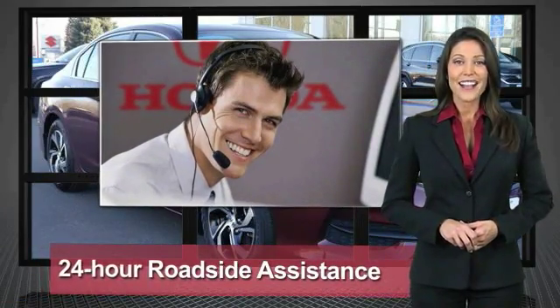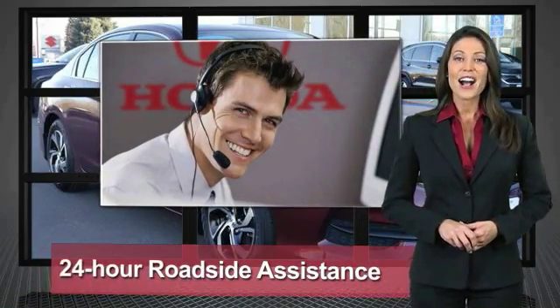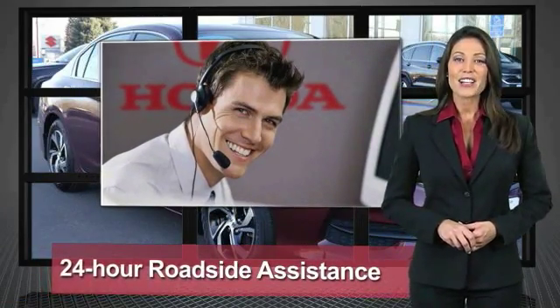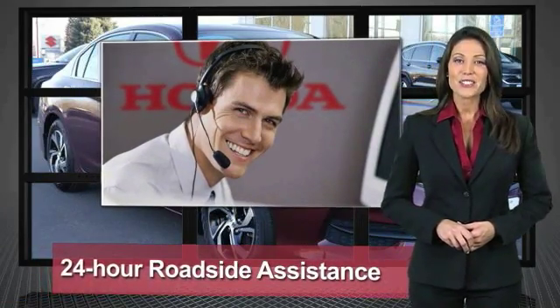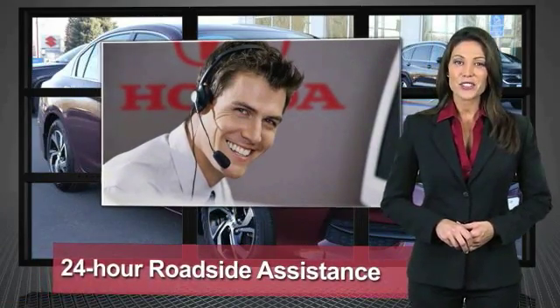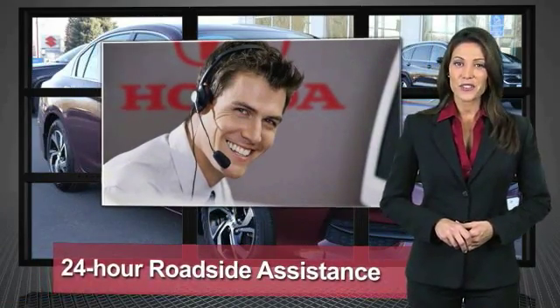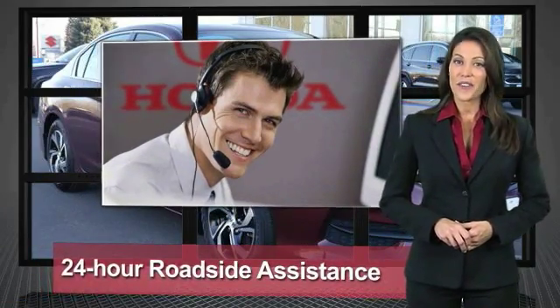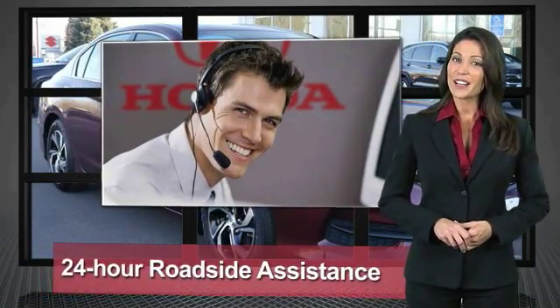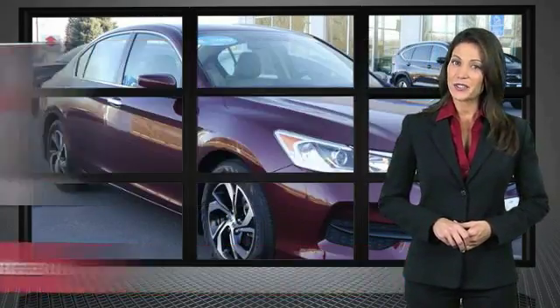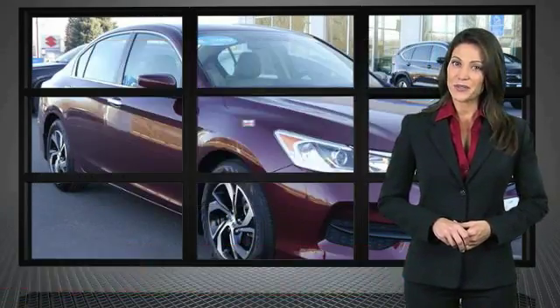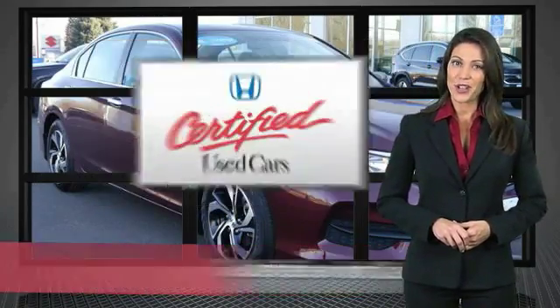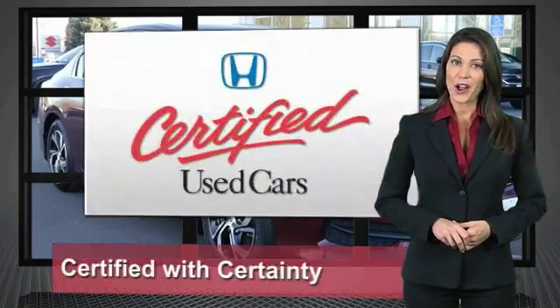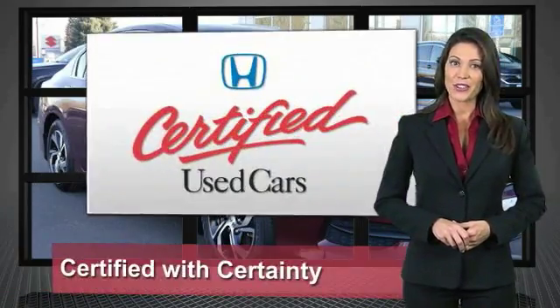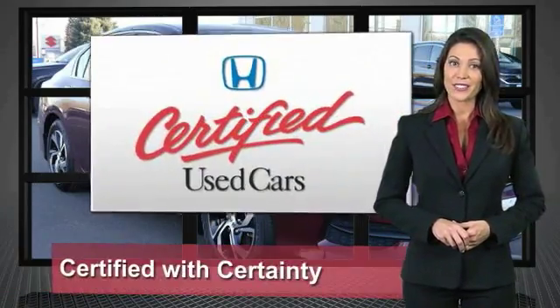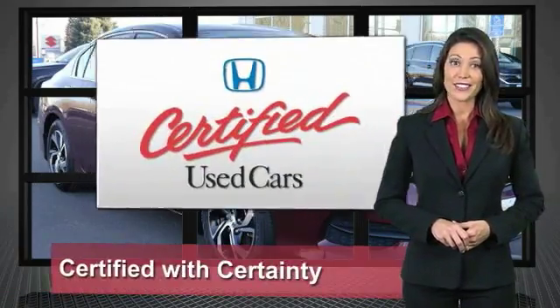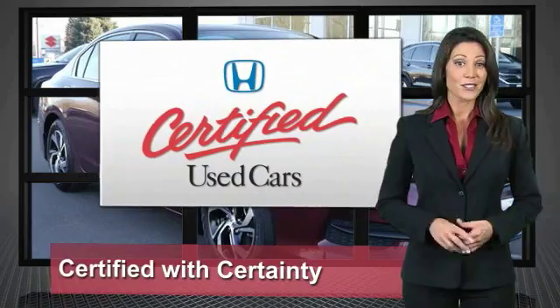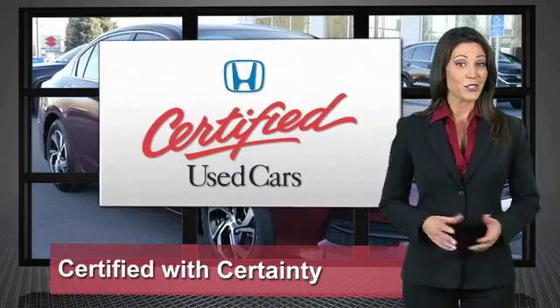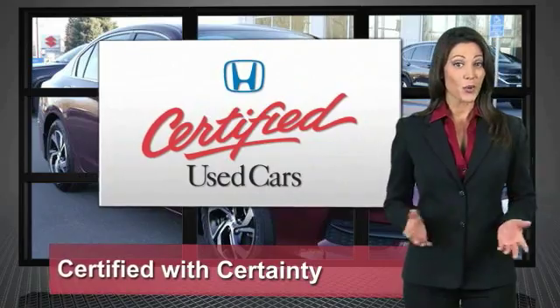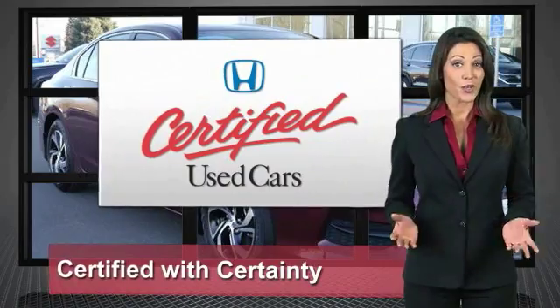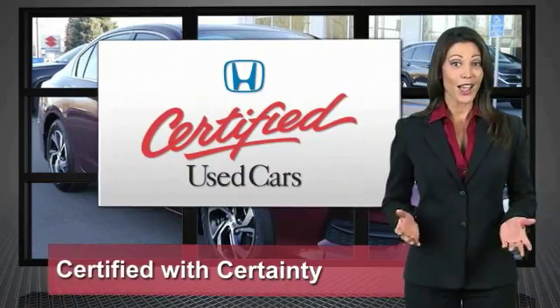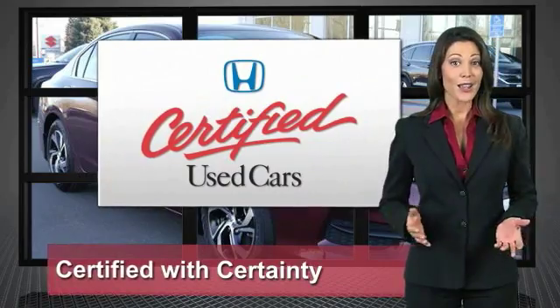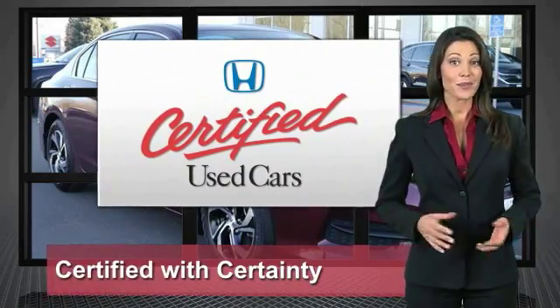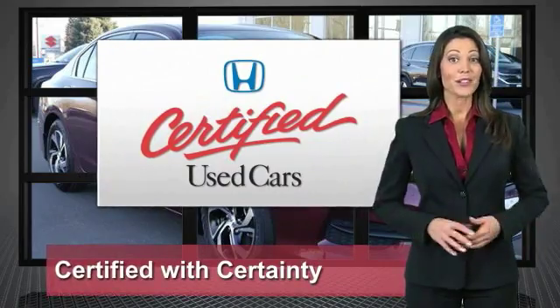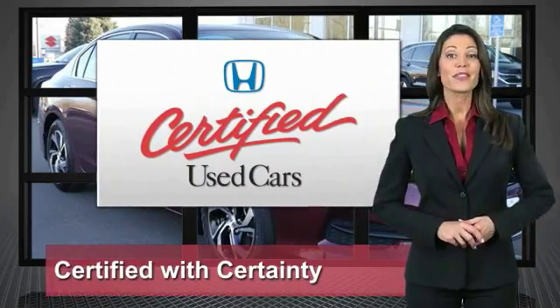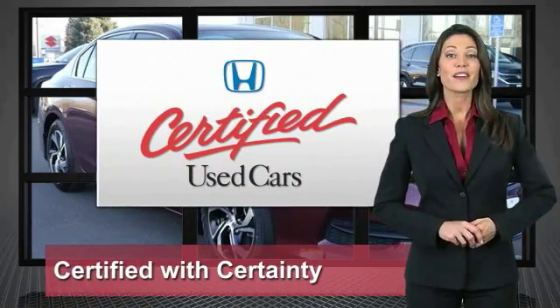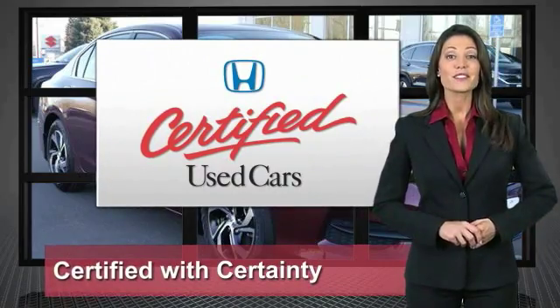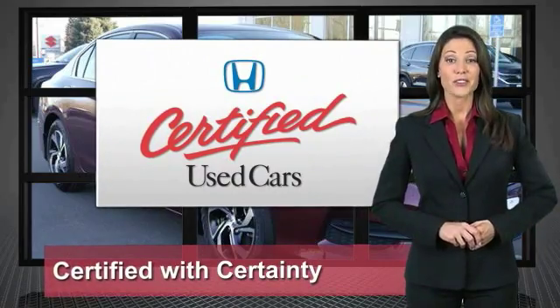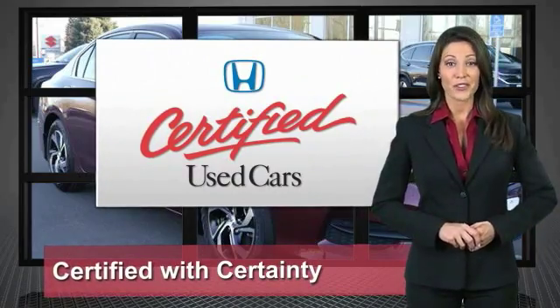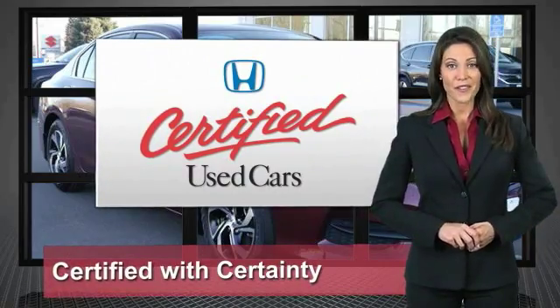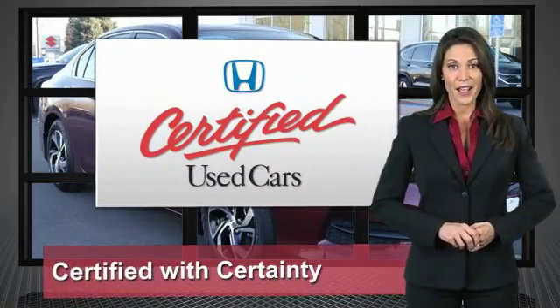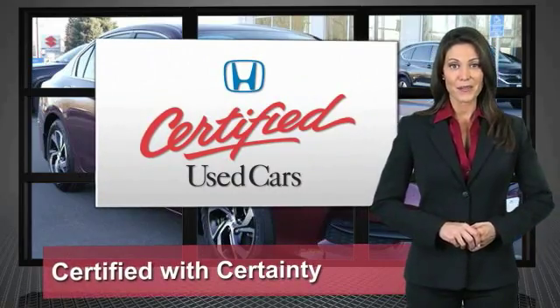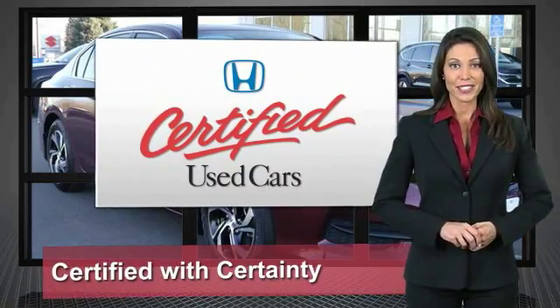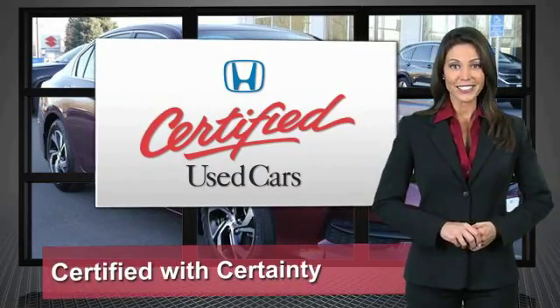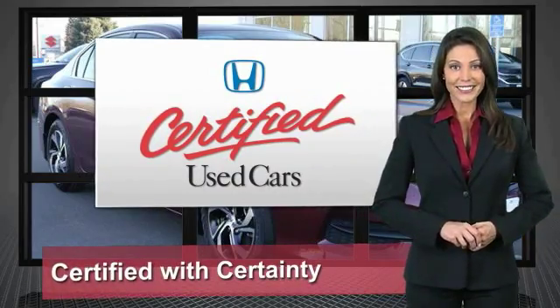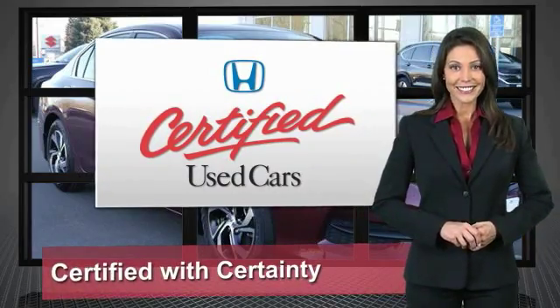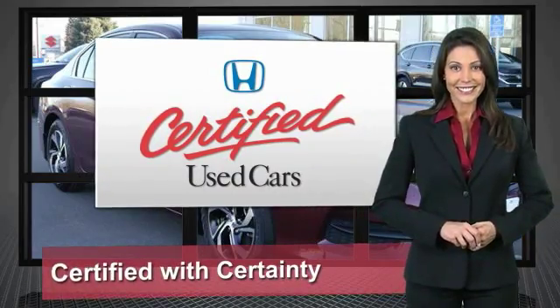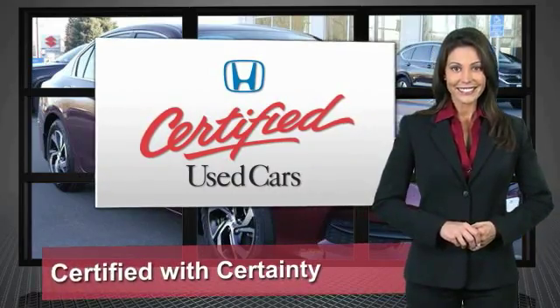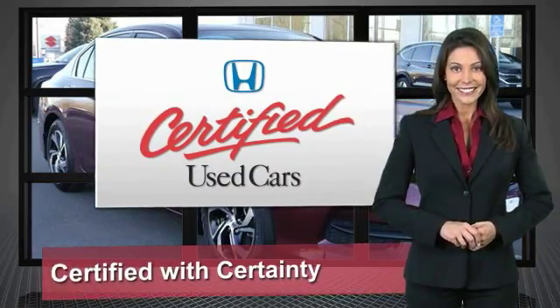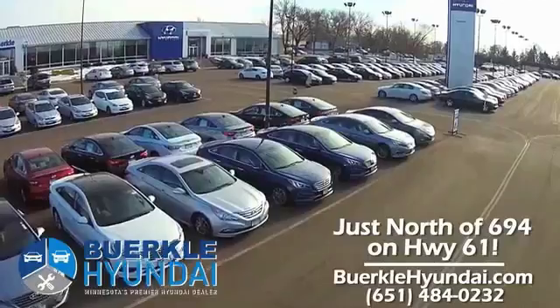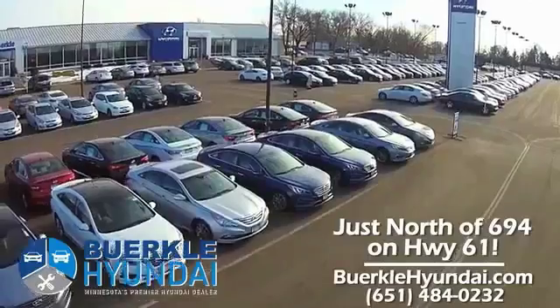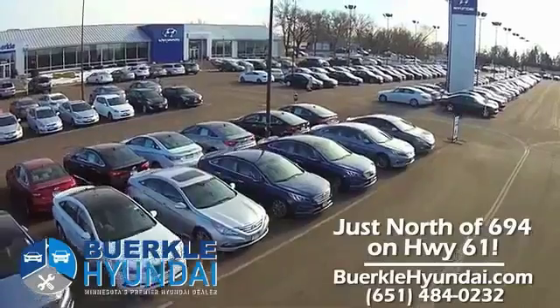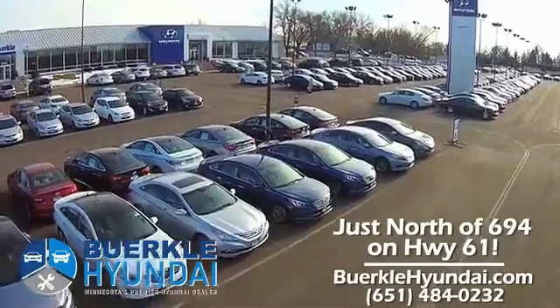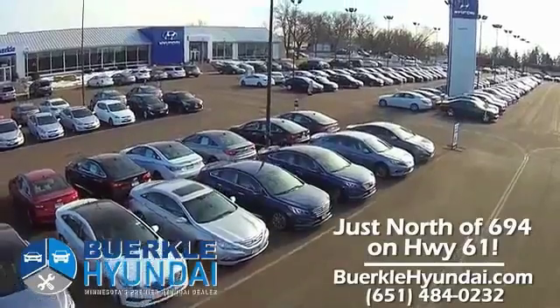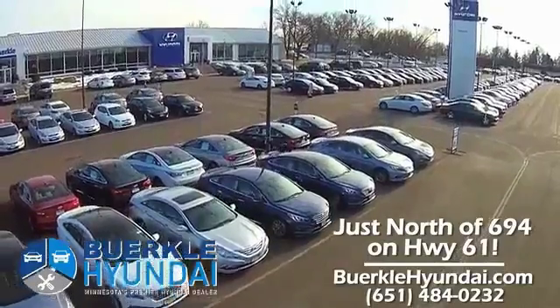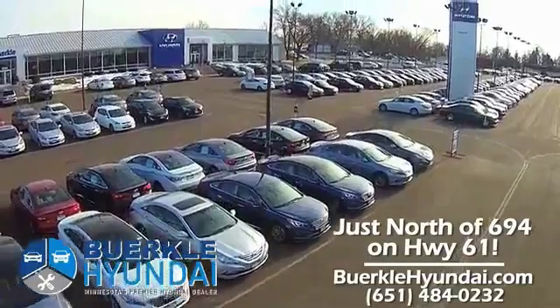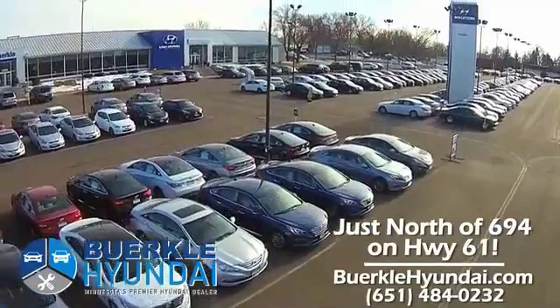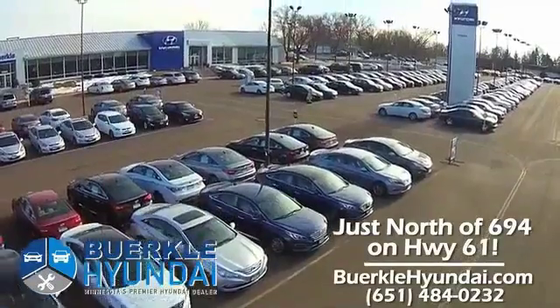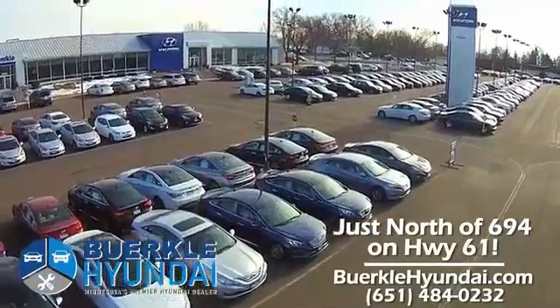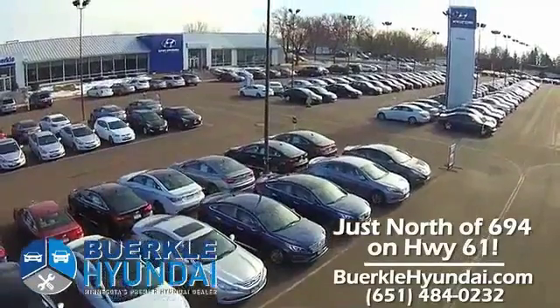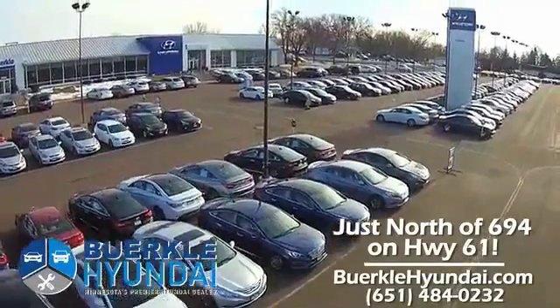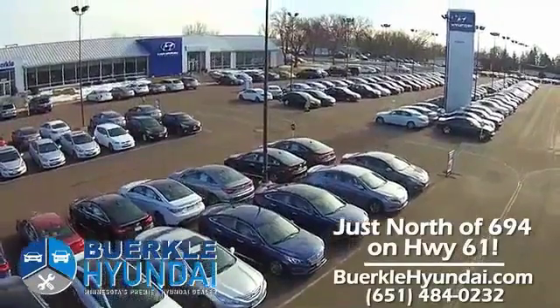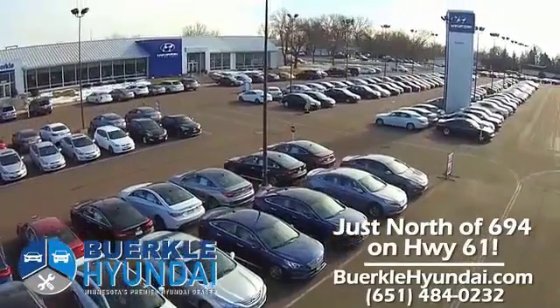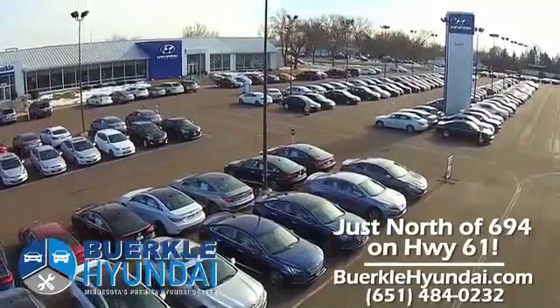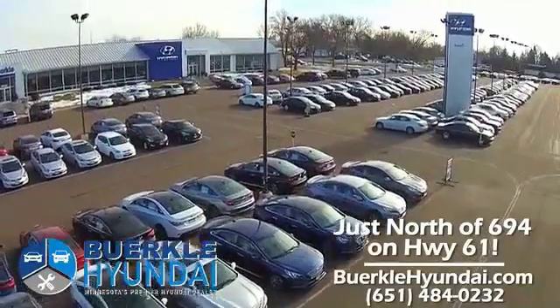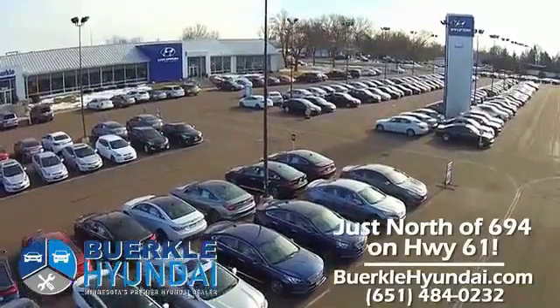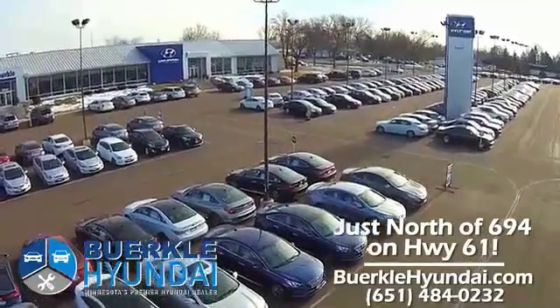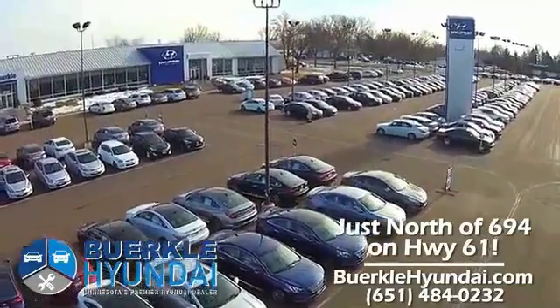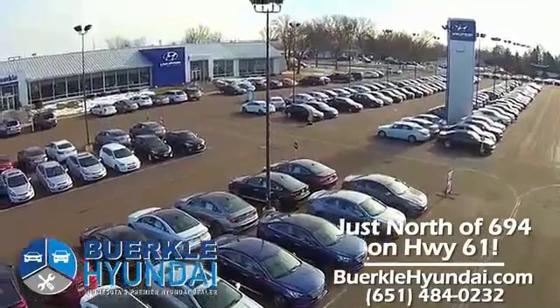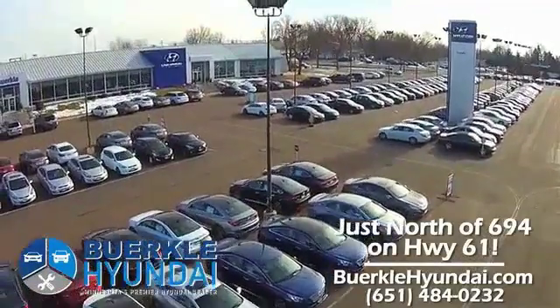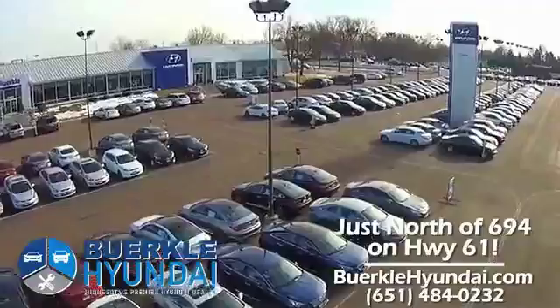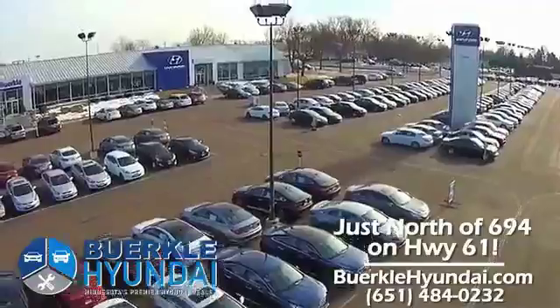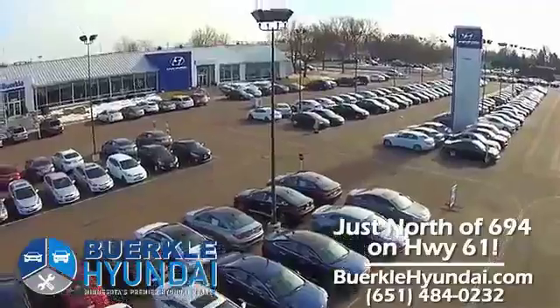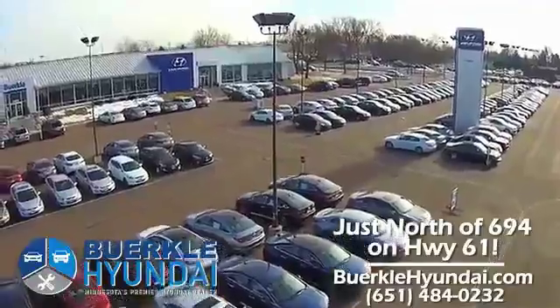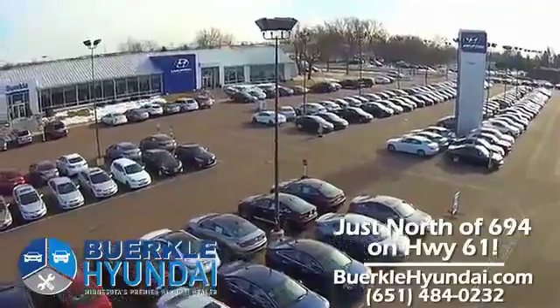Honda certified used cars — so reliable, they're certifiable.